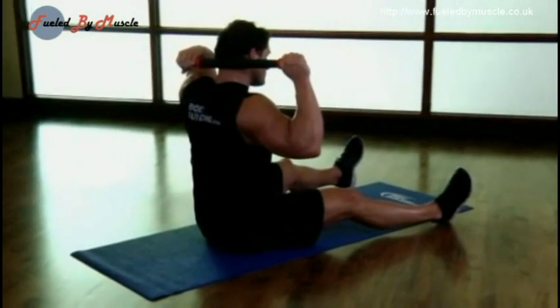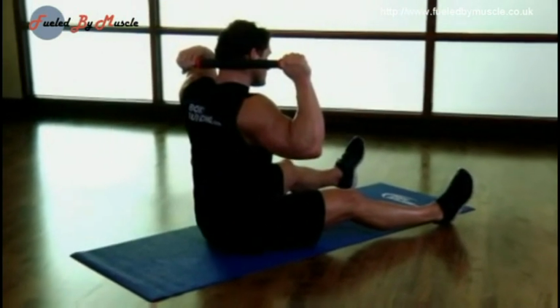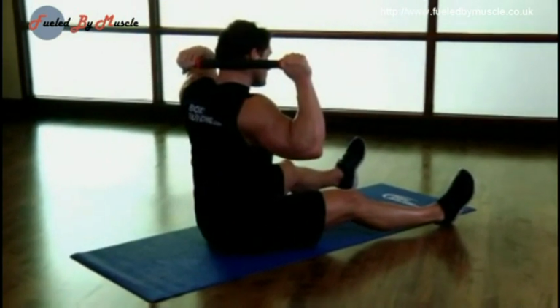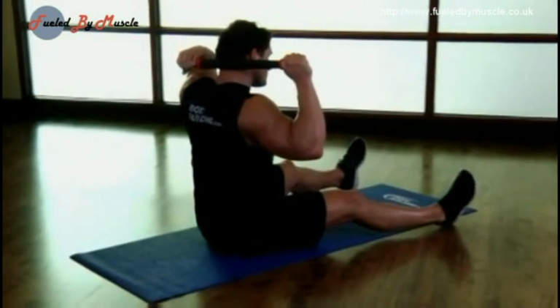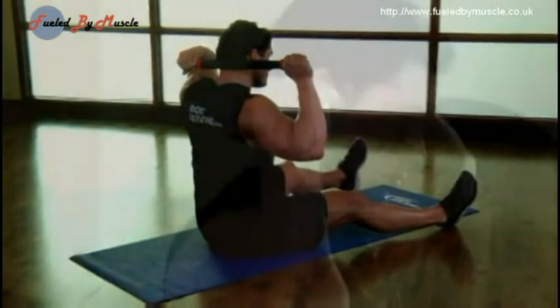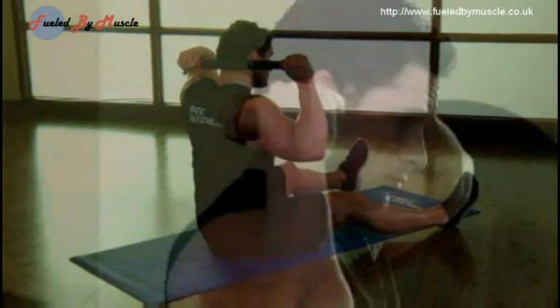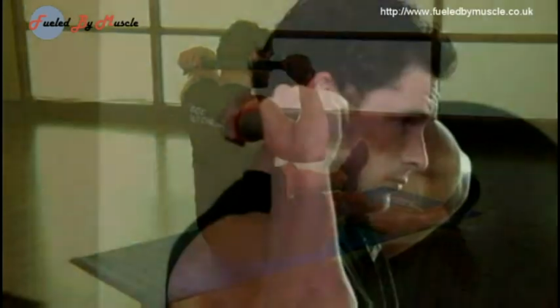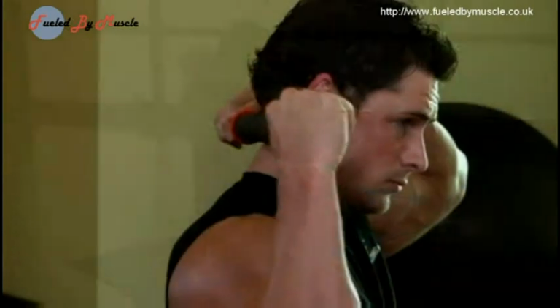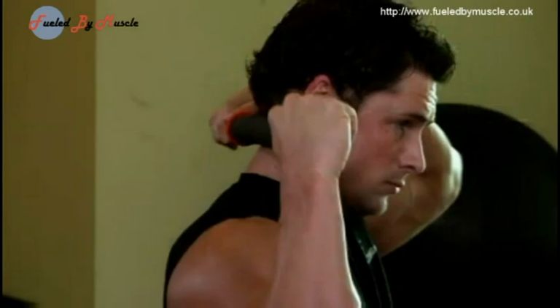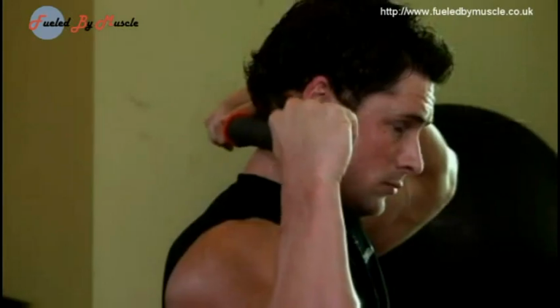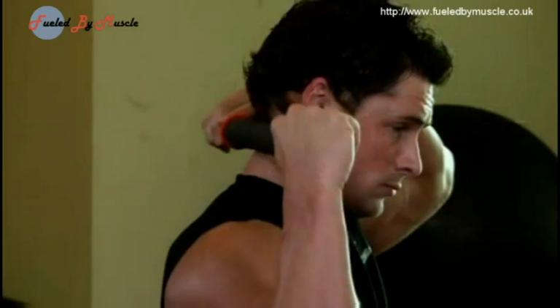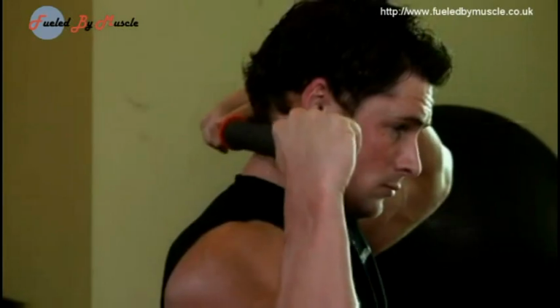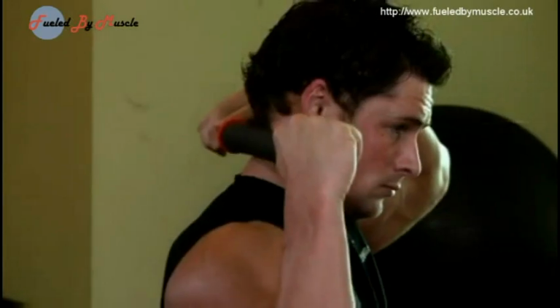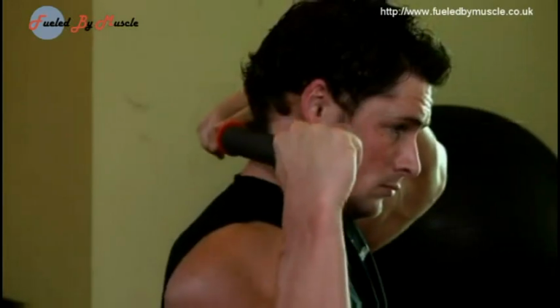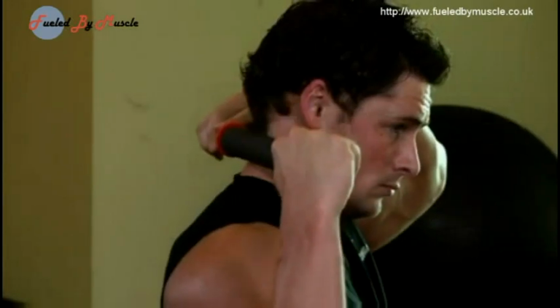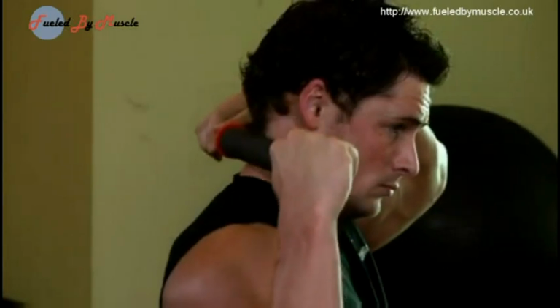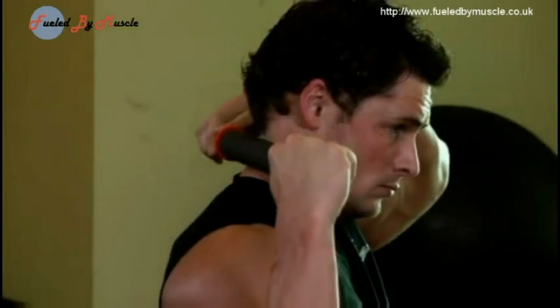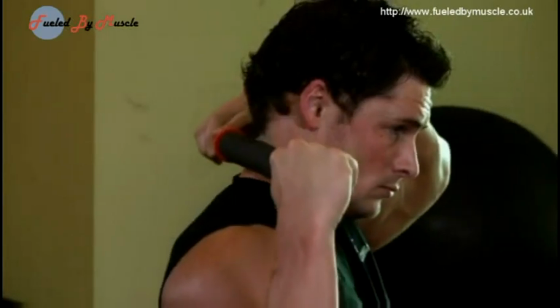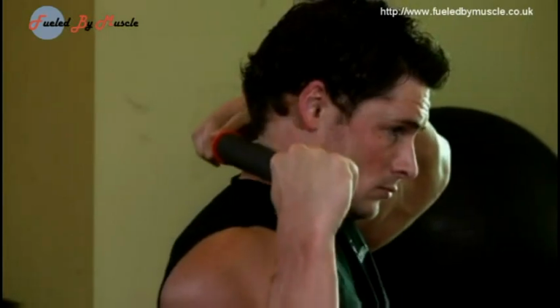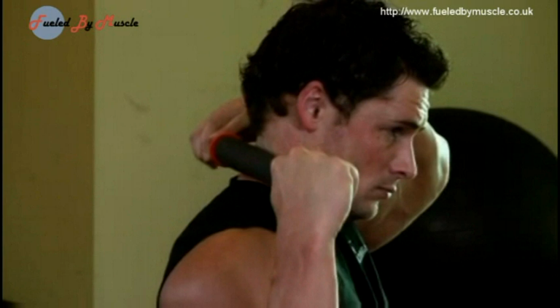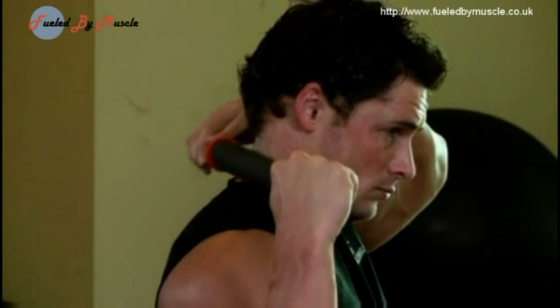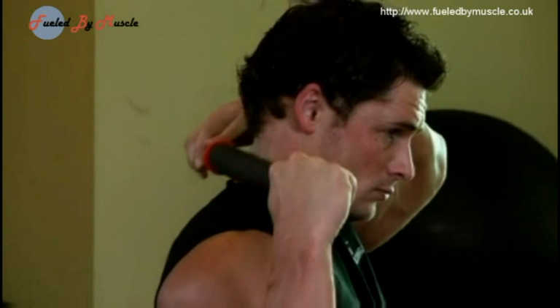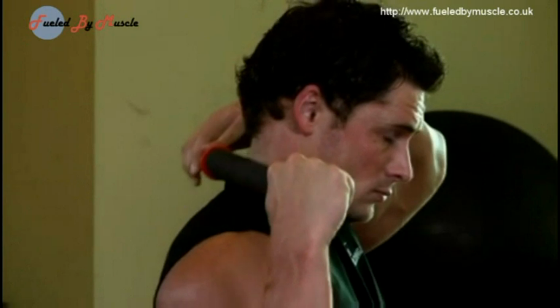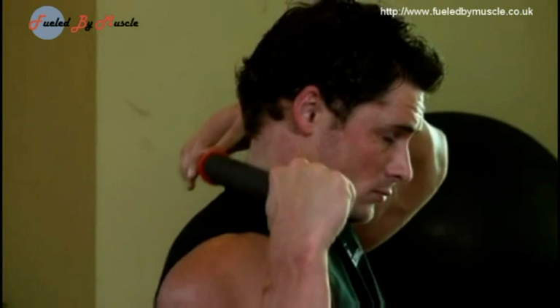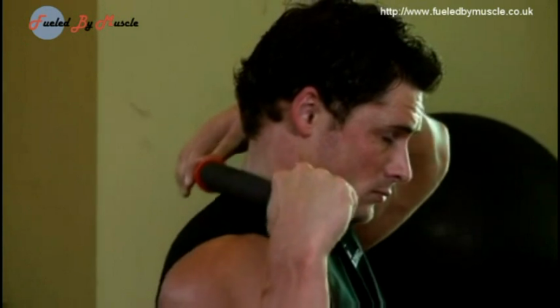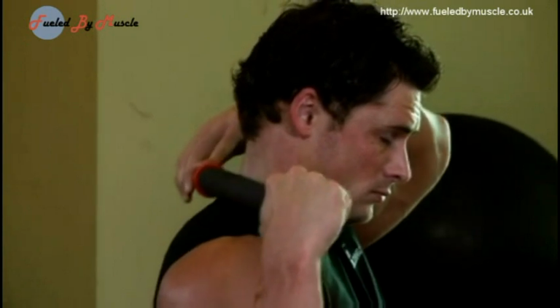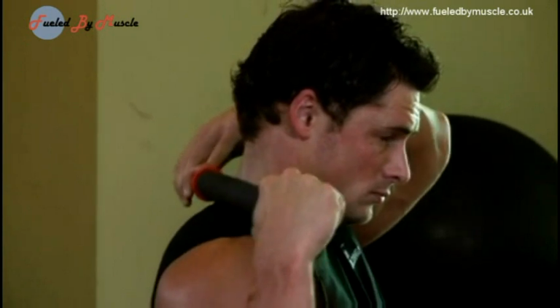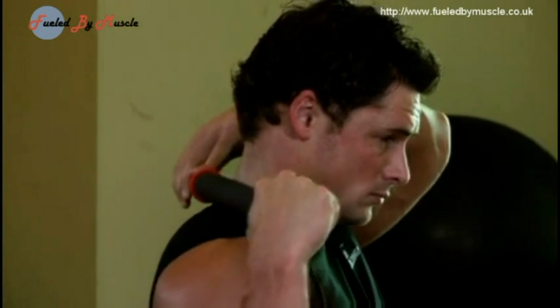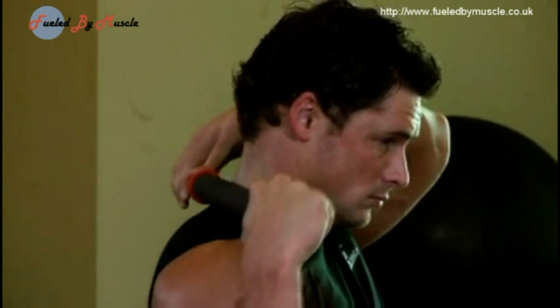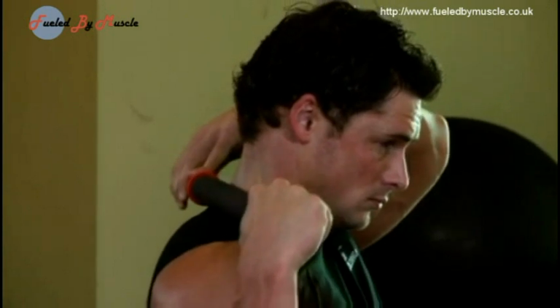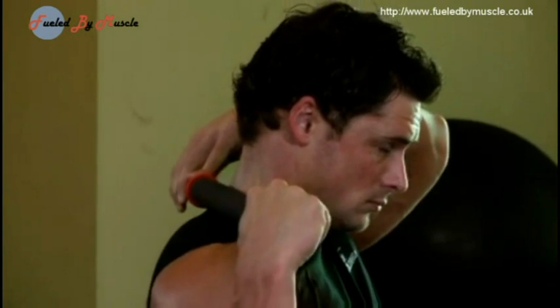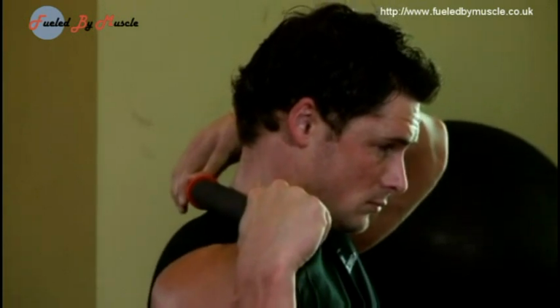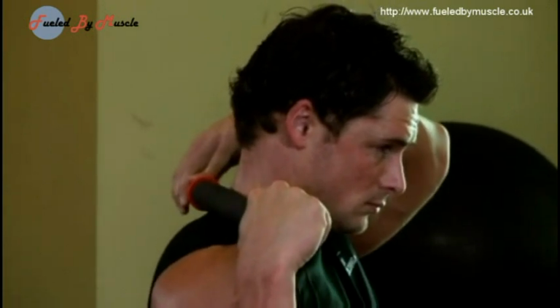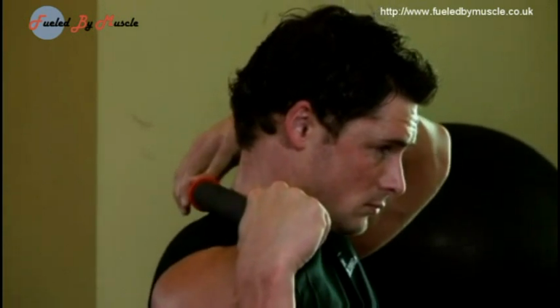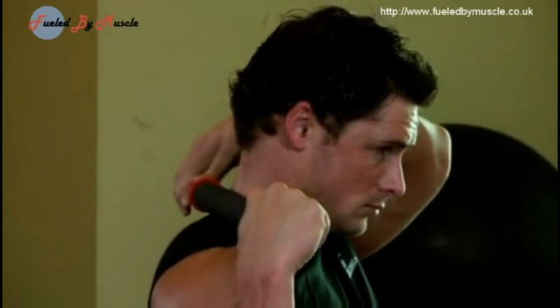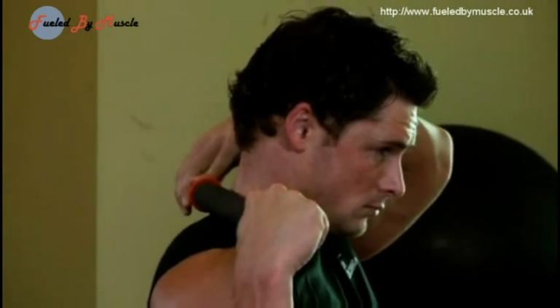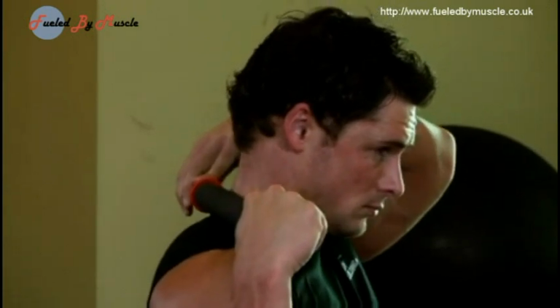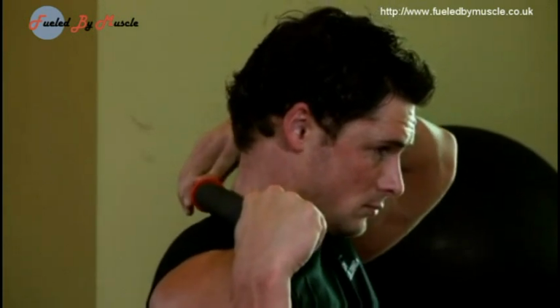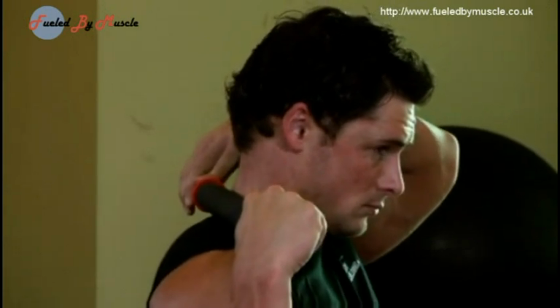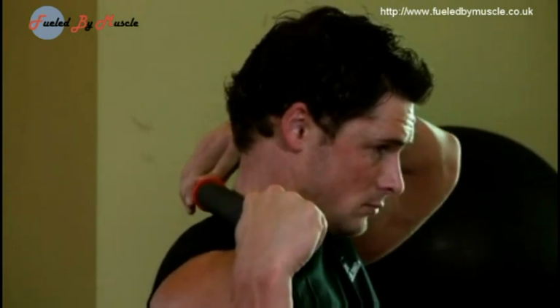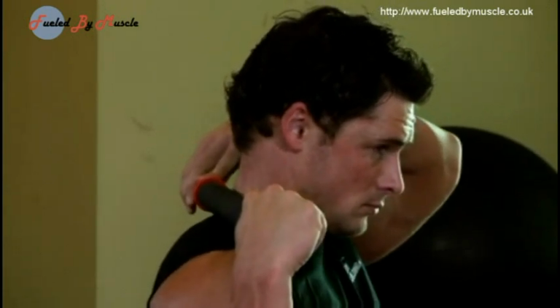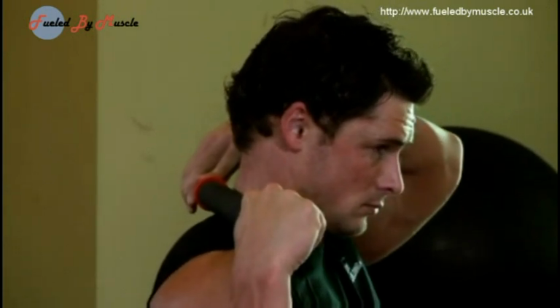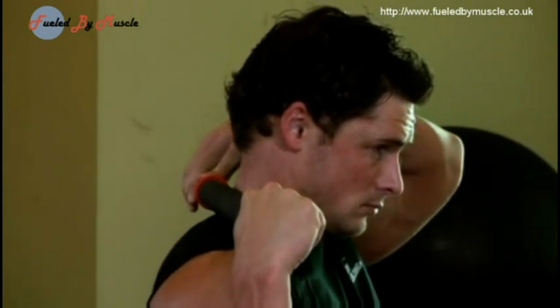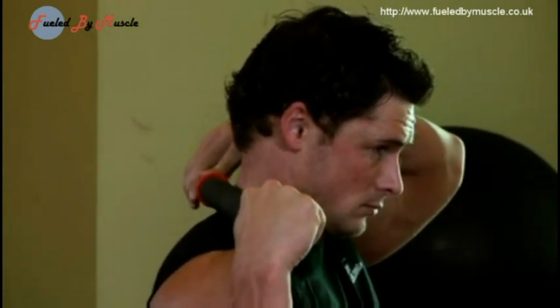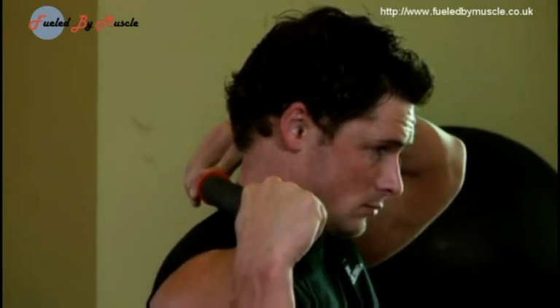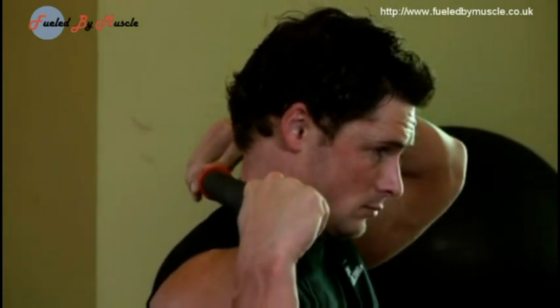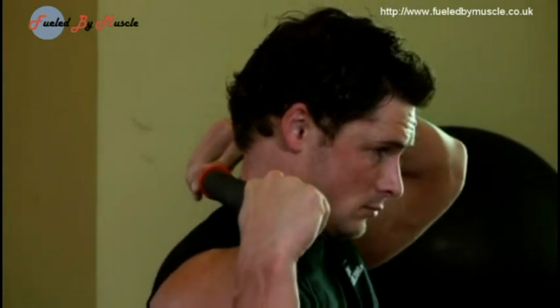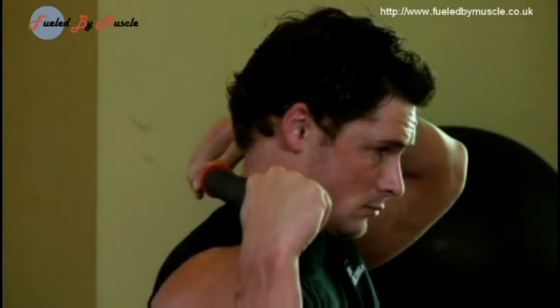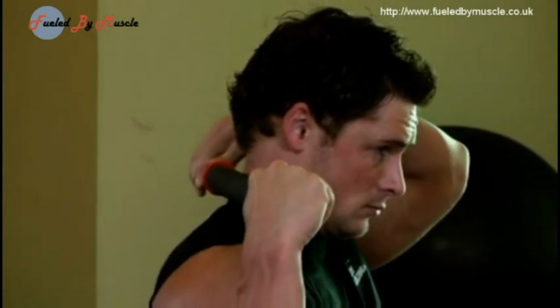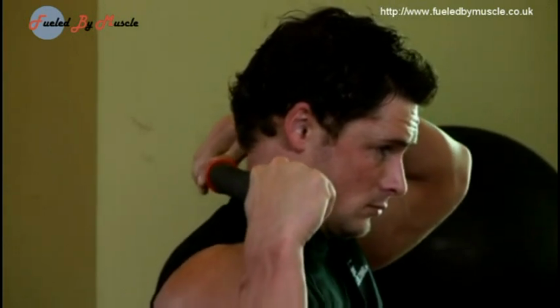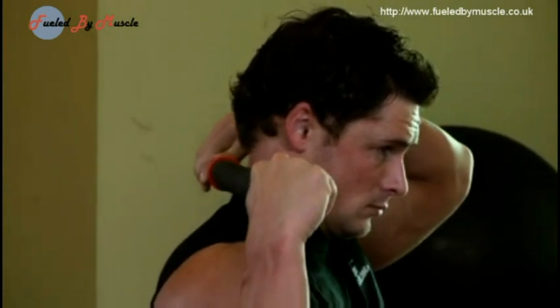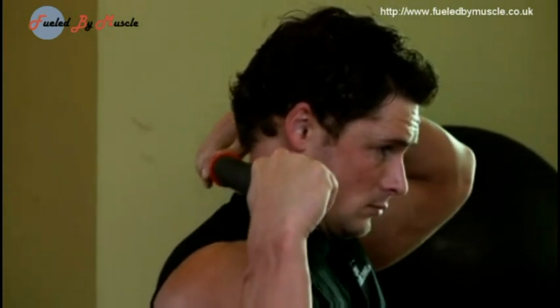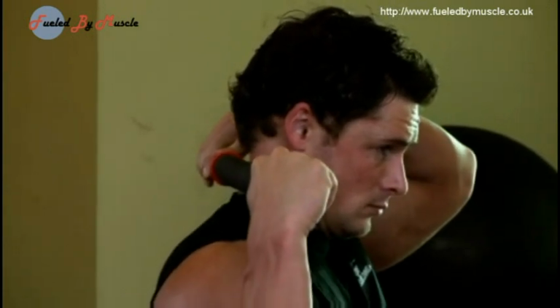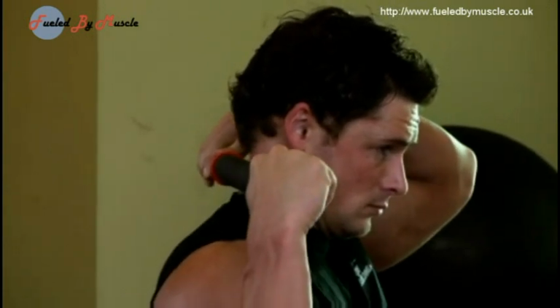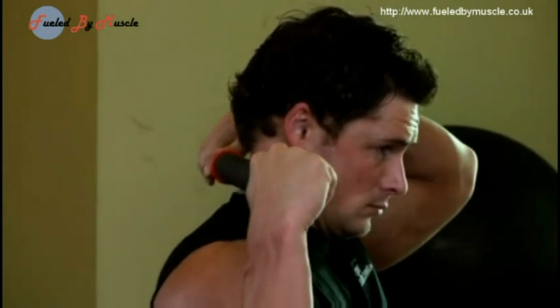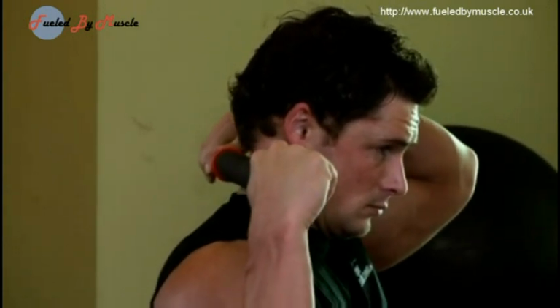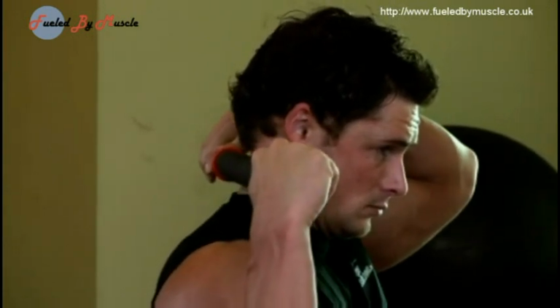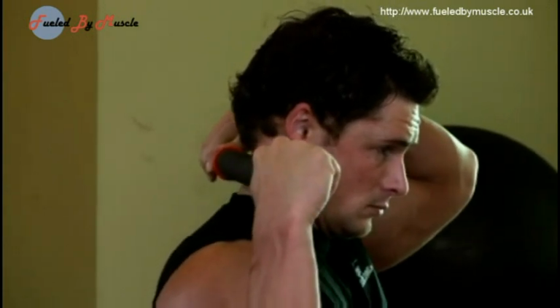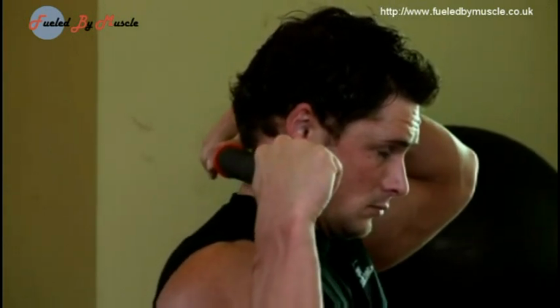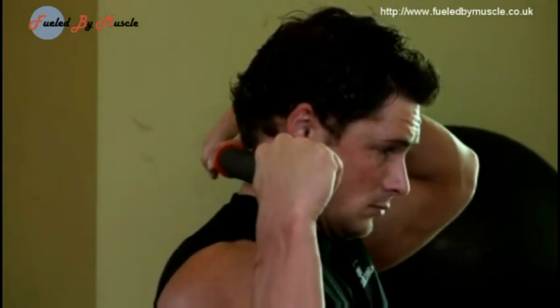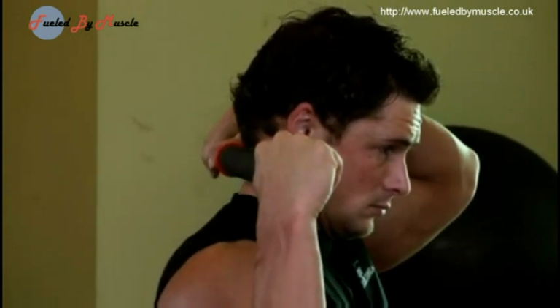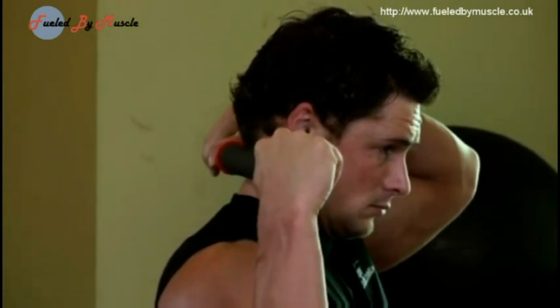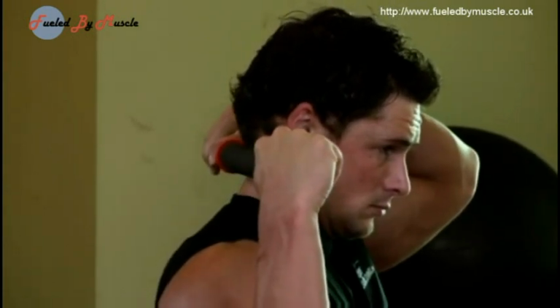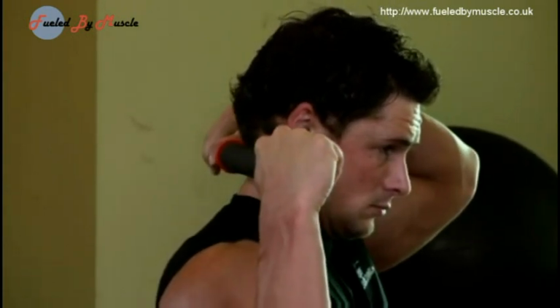Starting at the top of your neck, slowly roll down the muscles of your neck, pausing at points of tension for 10 to 30 seconds.